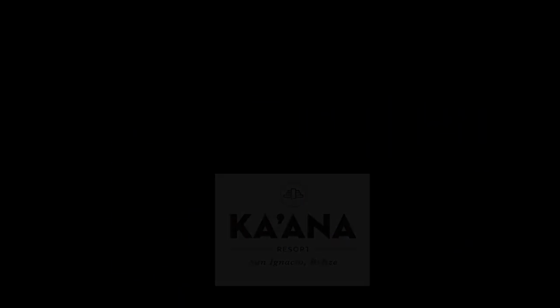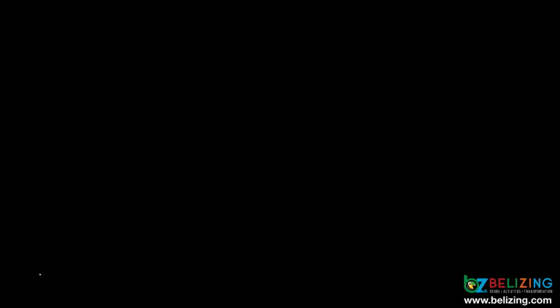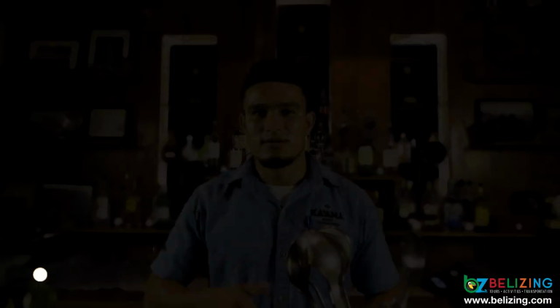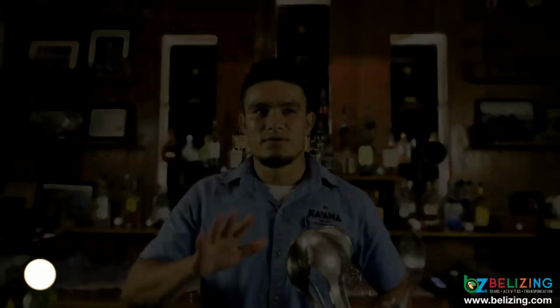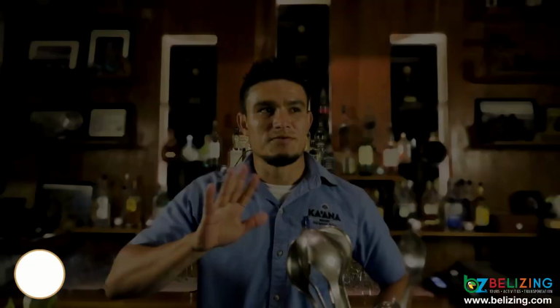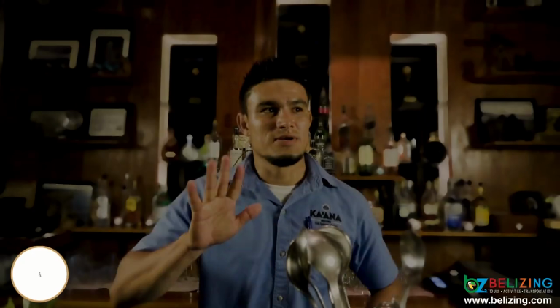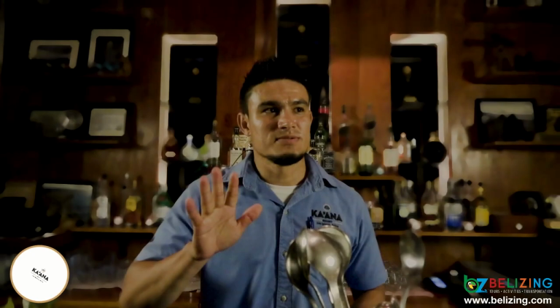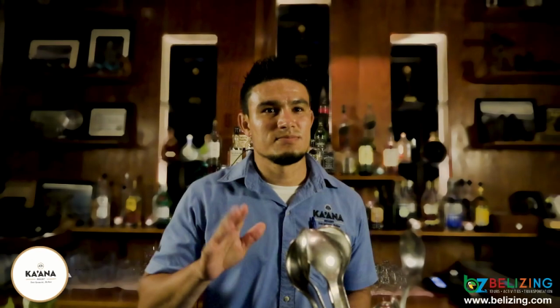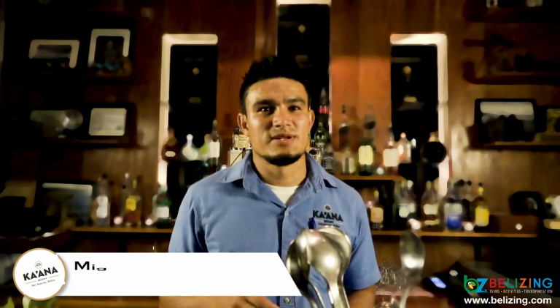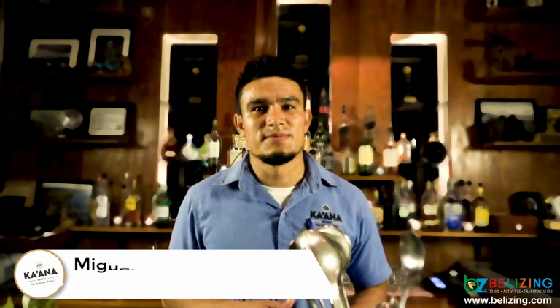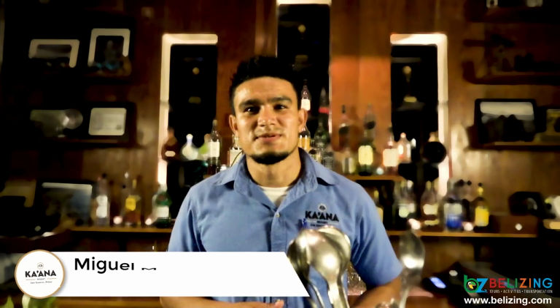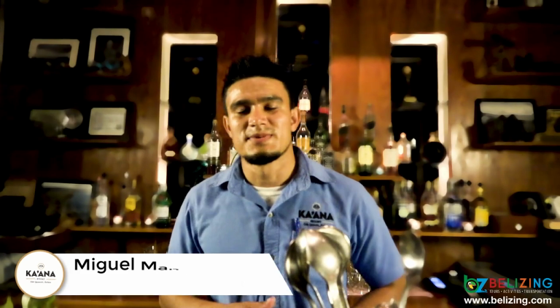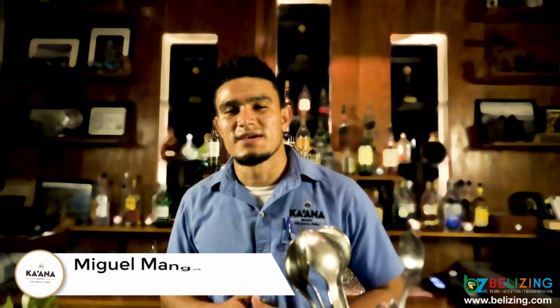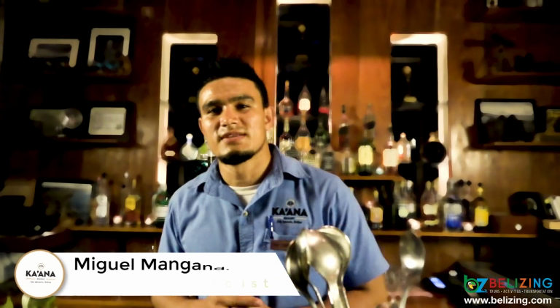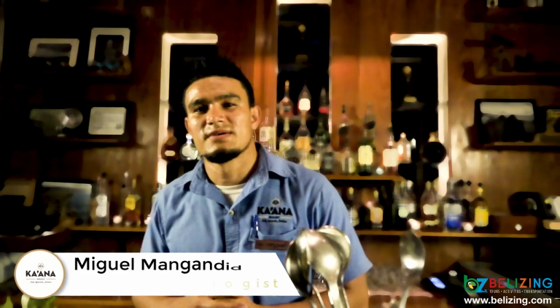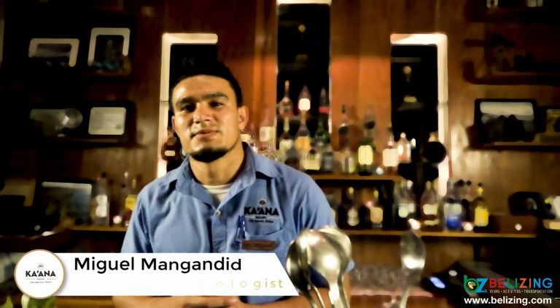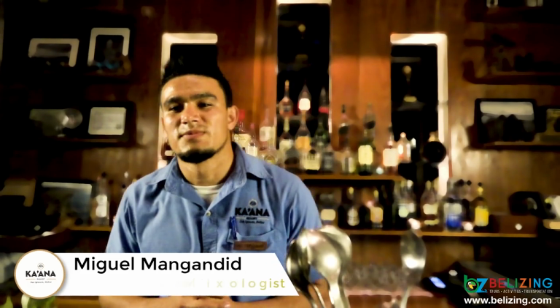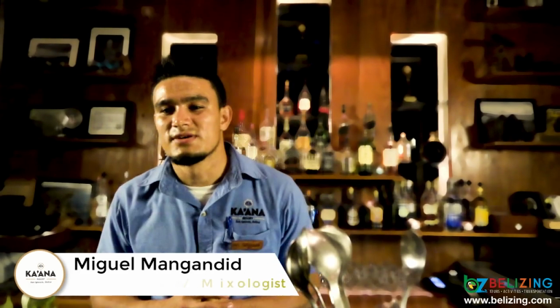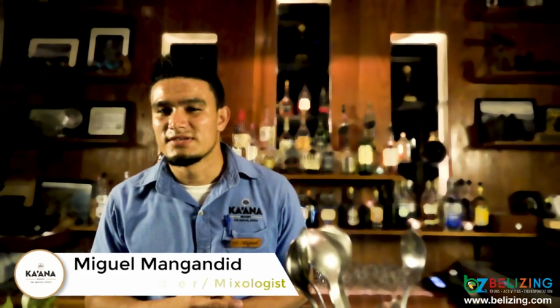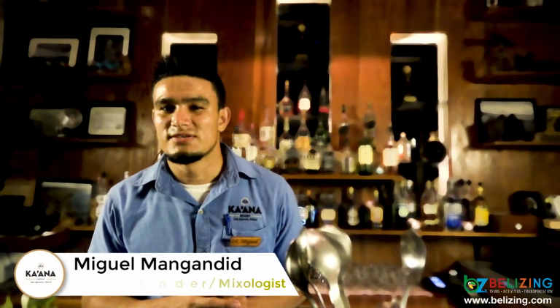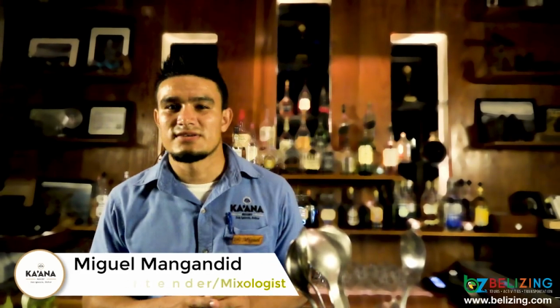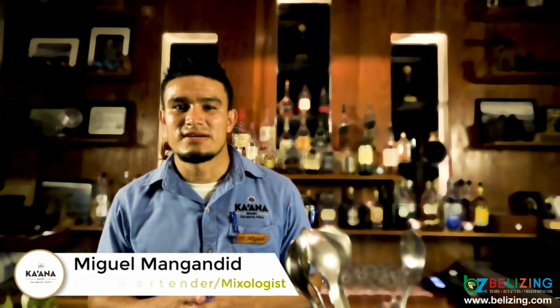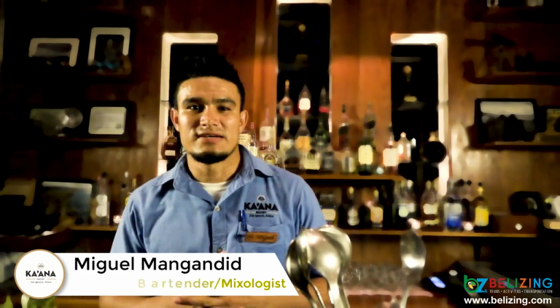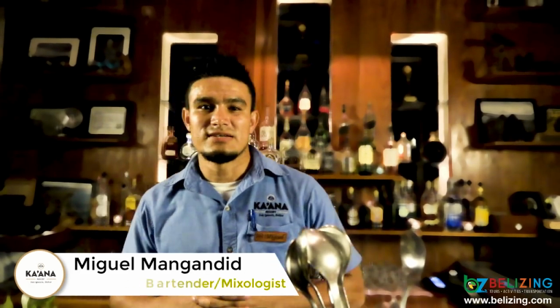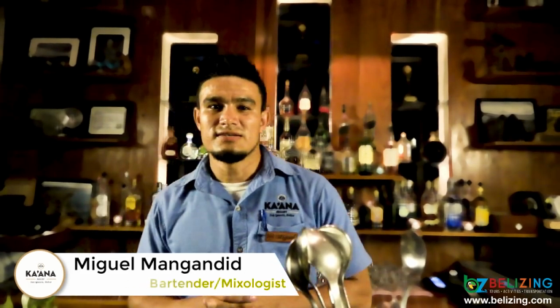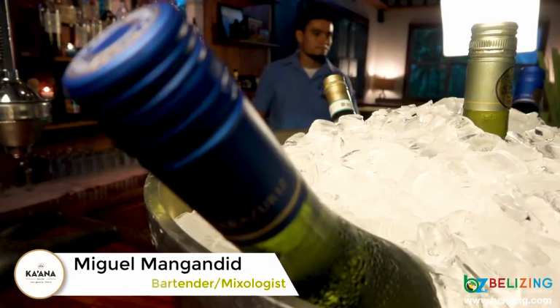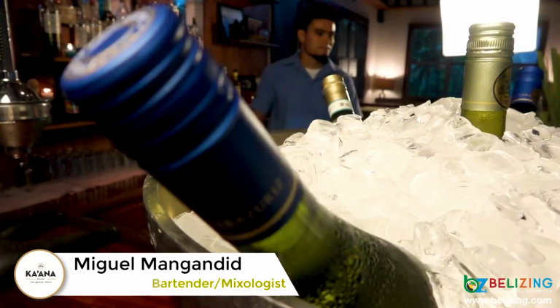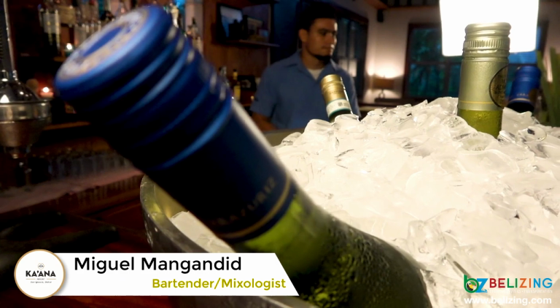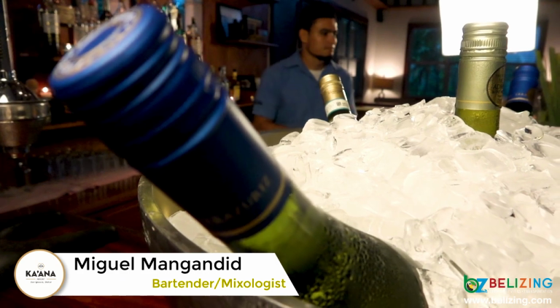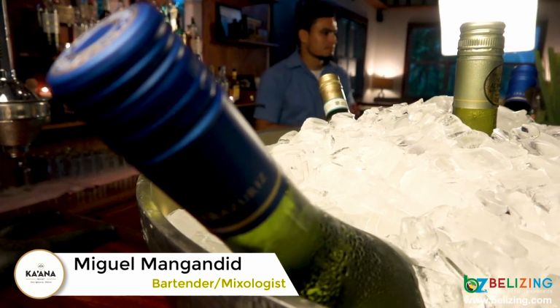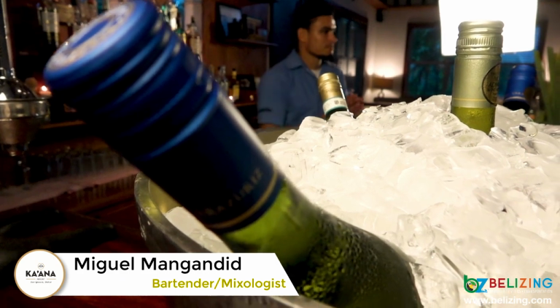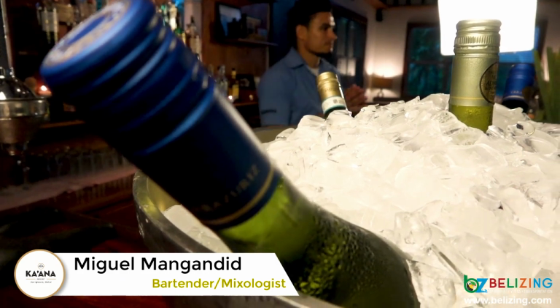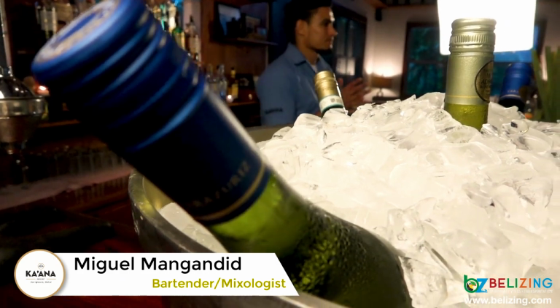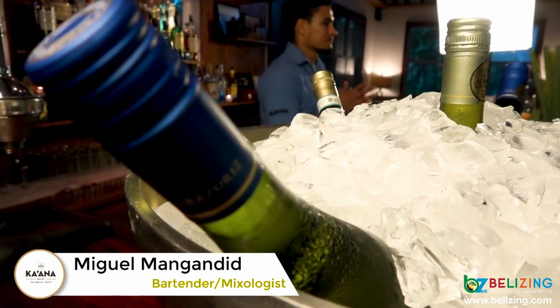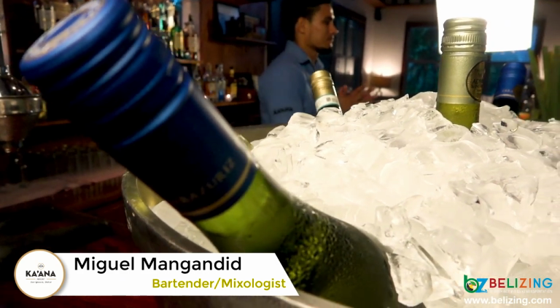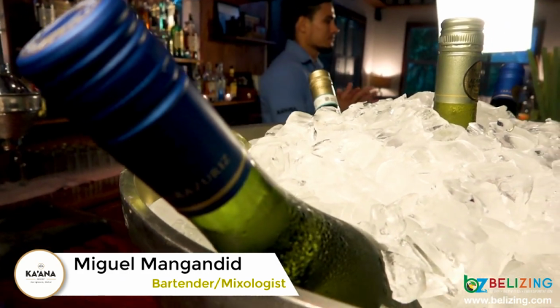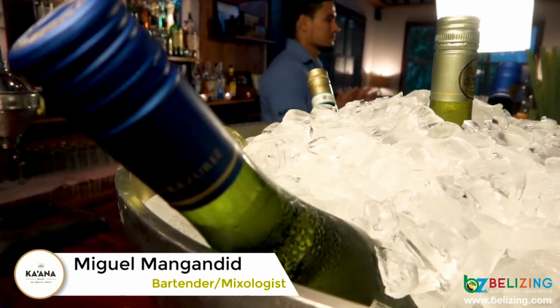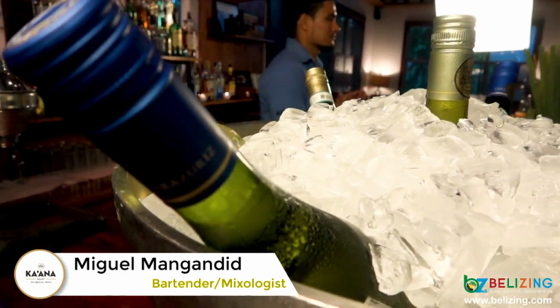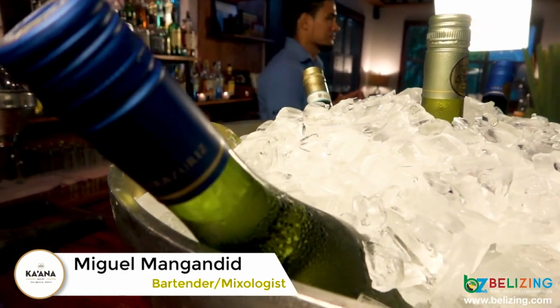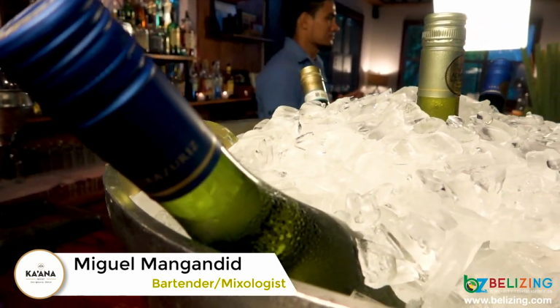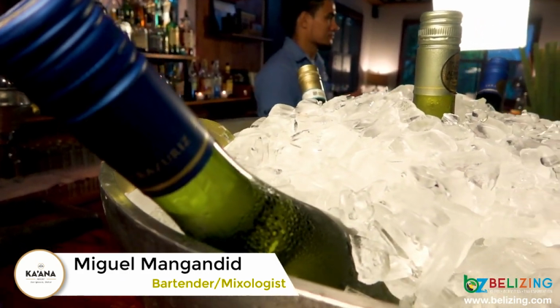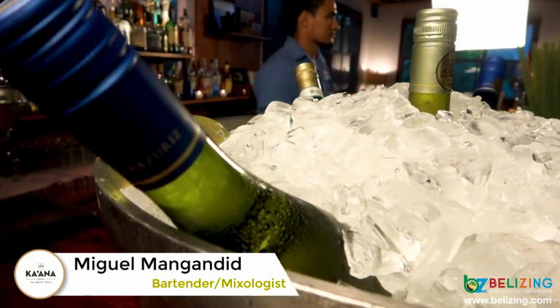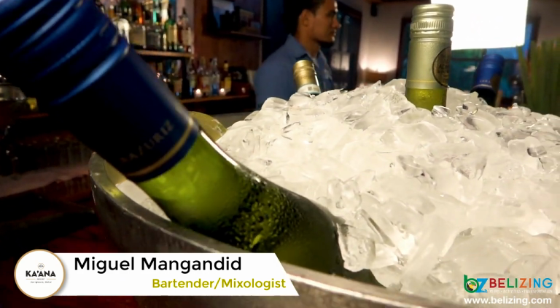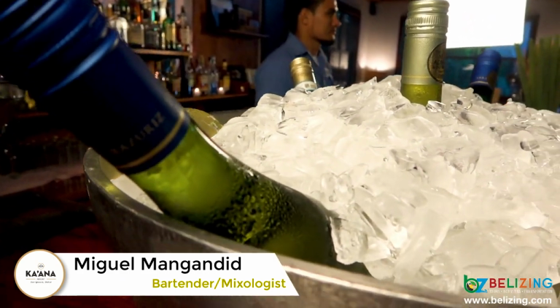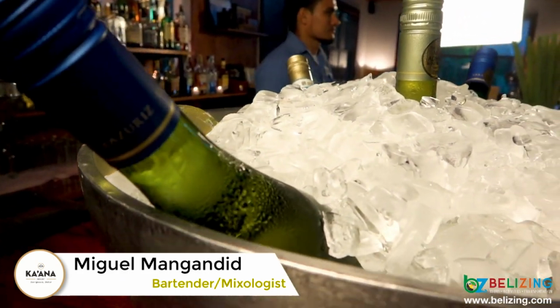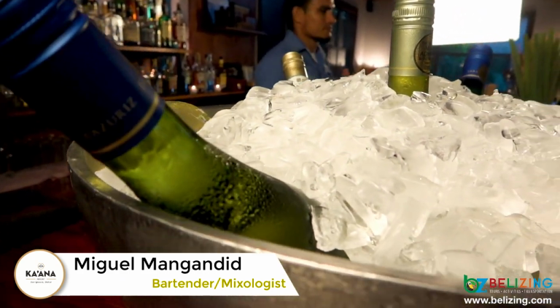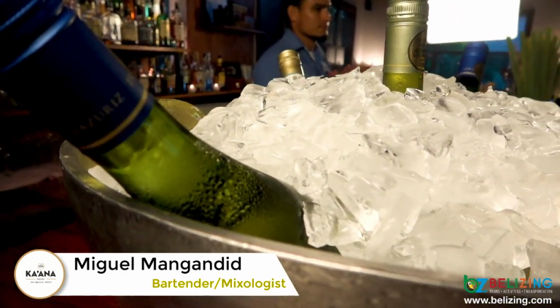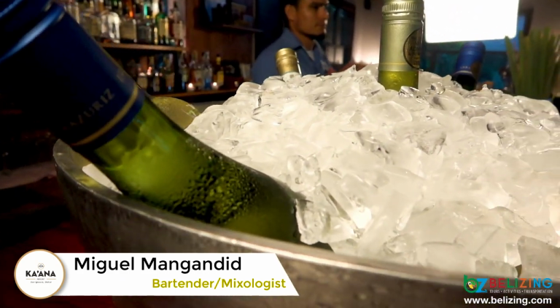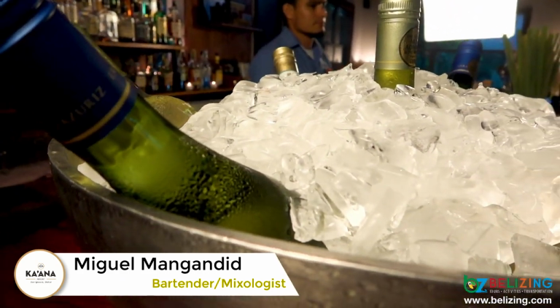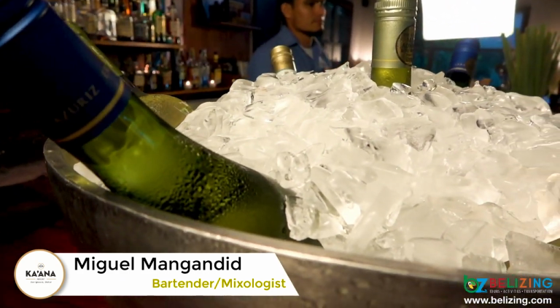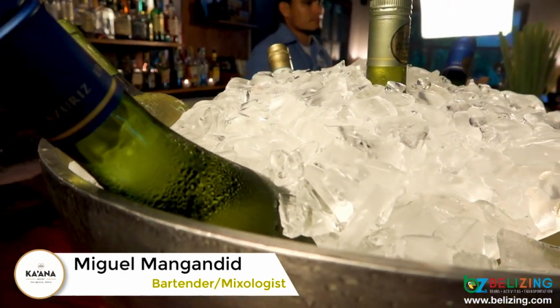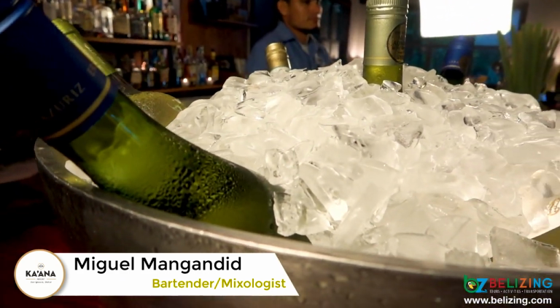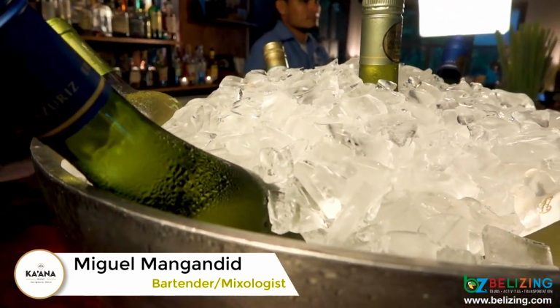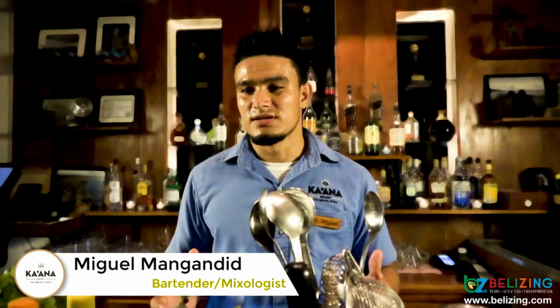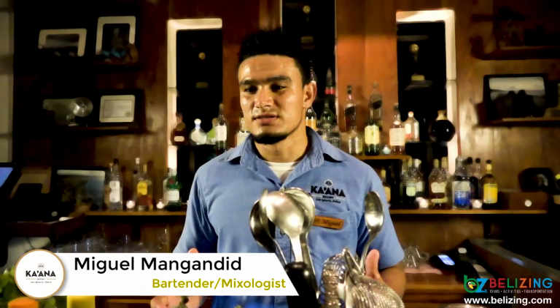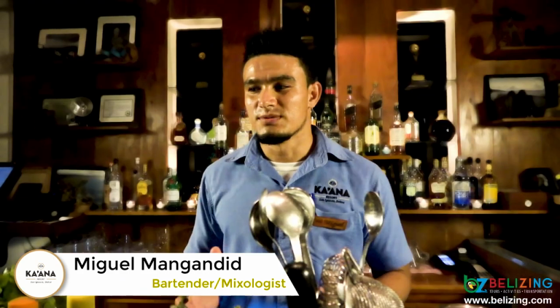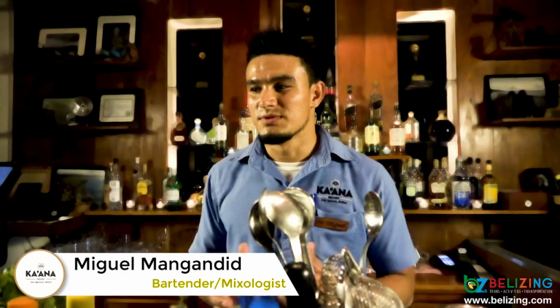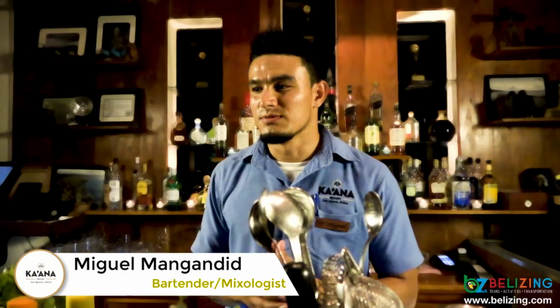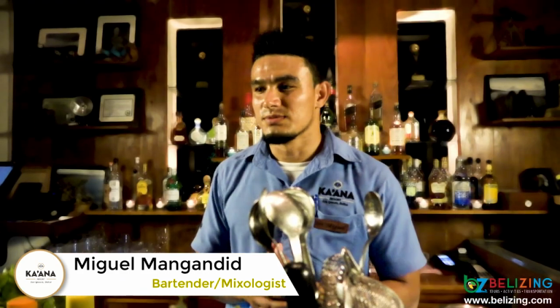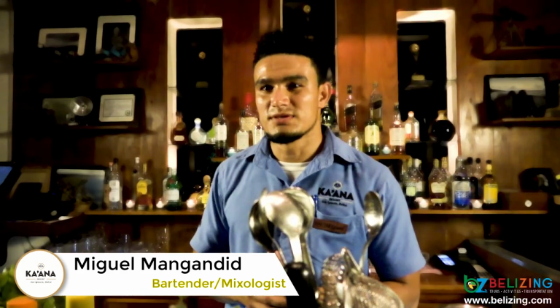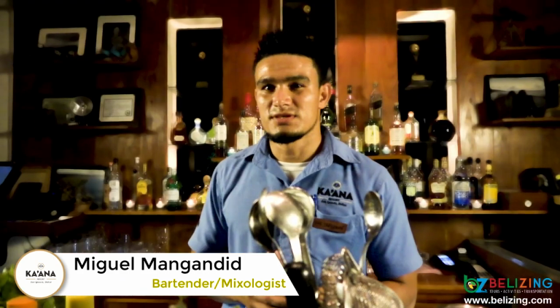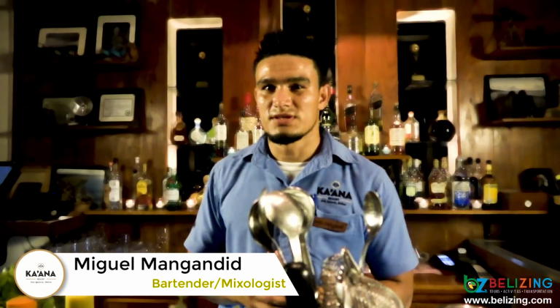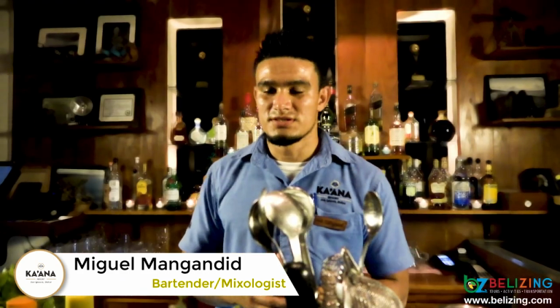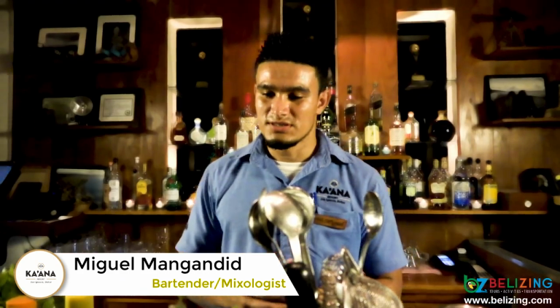Hello everyone. My name is Miguel. I'm the bartender at Karana. I invite you to come to Karana. We do the mixology class. You want to learn something with mixology?